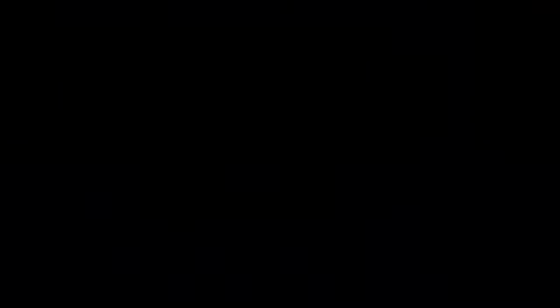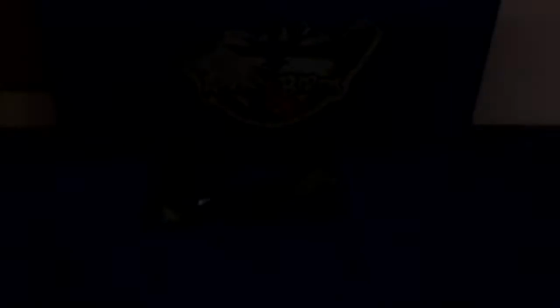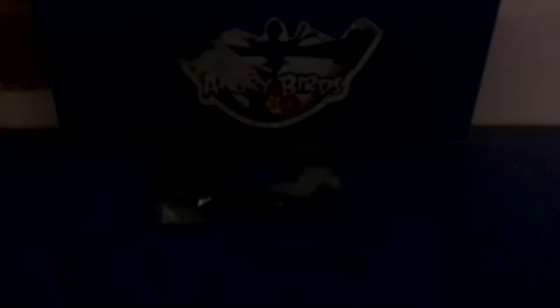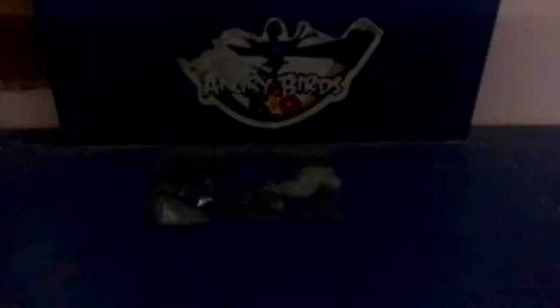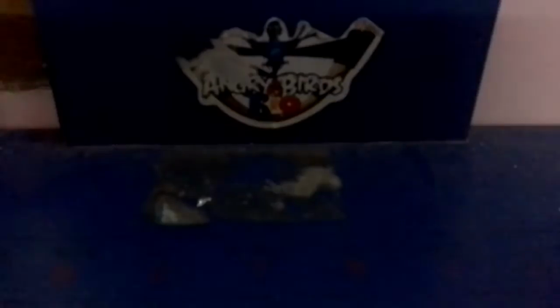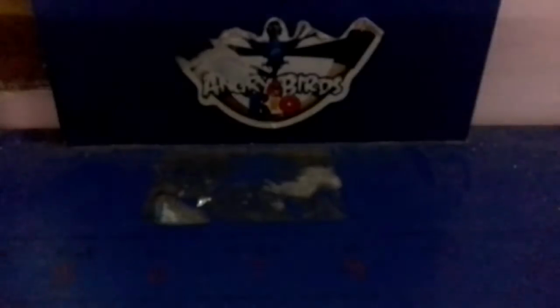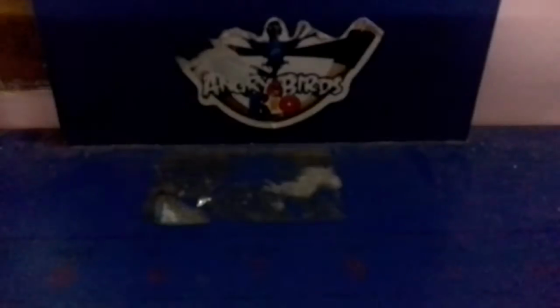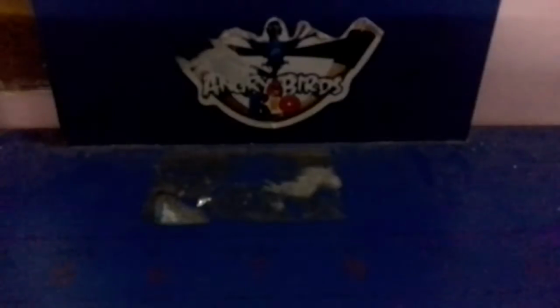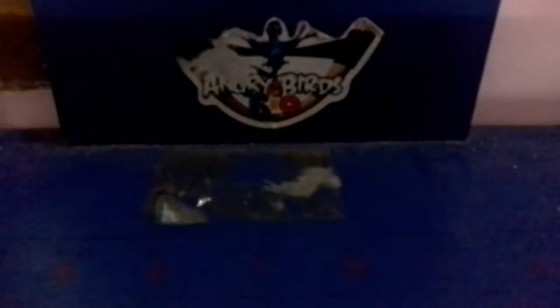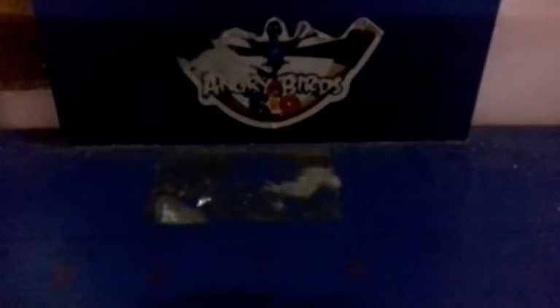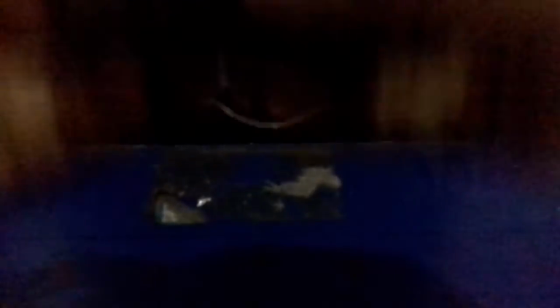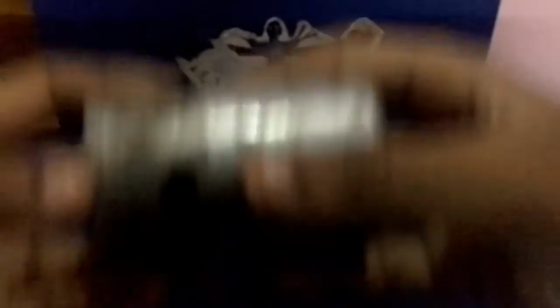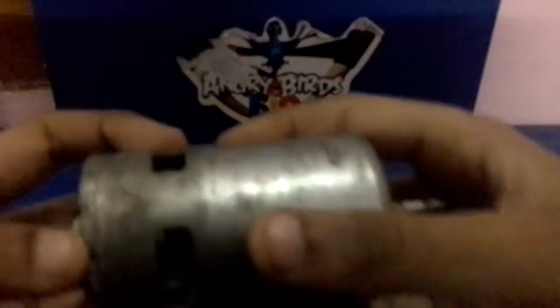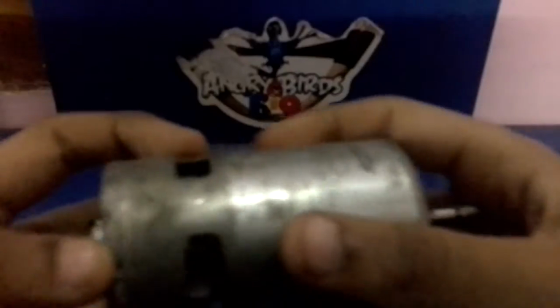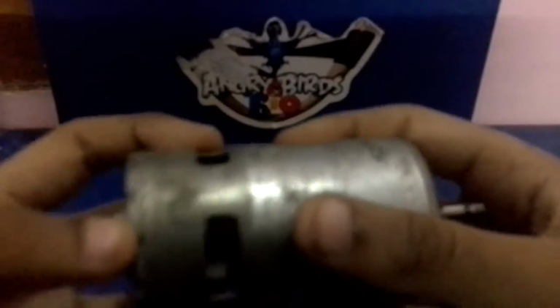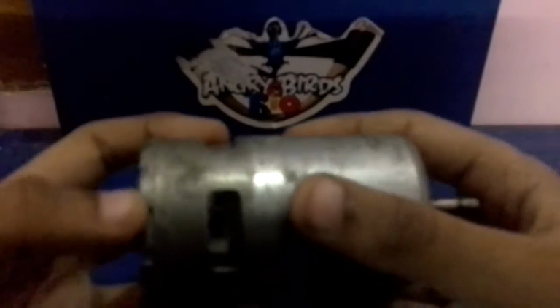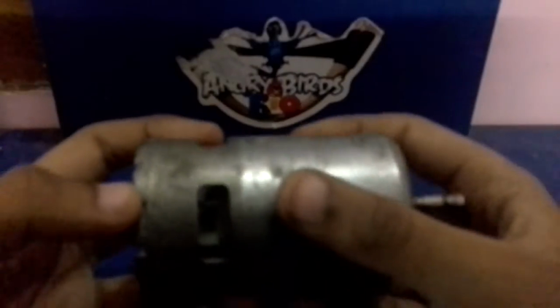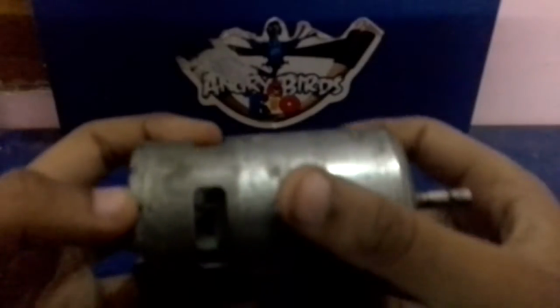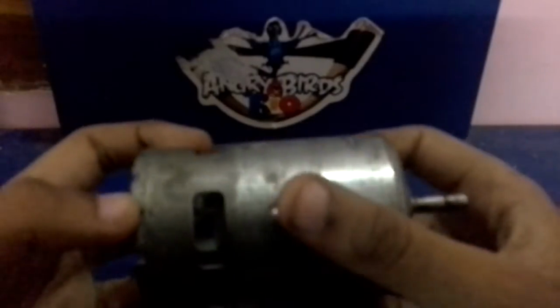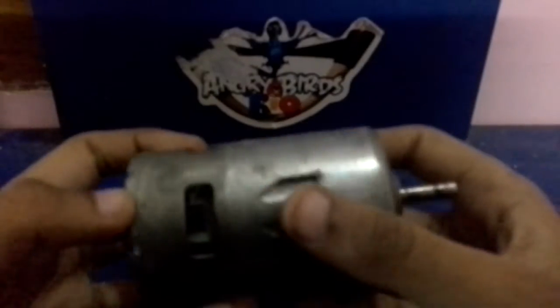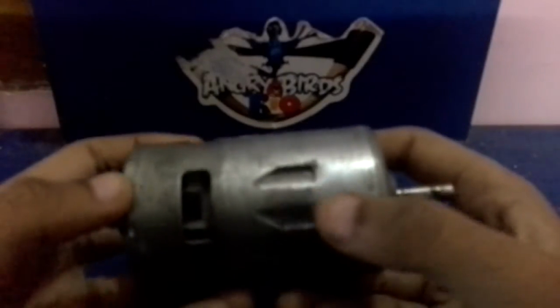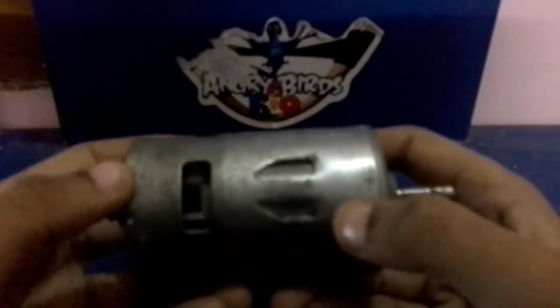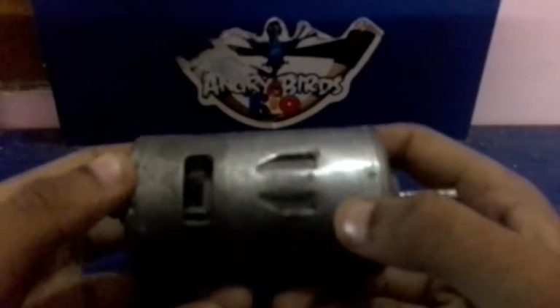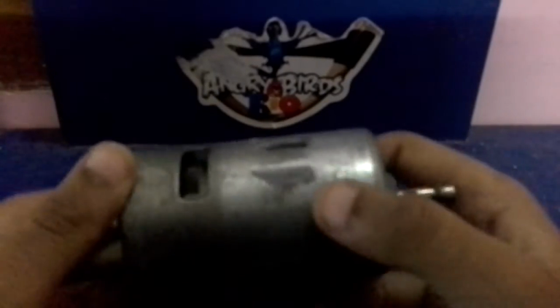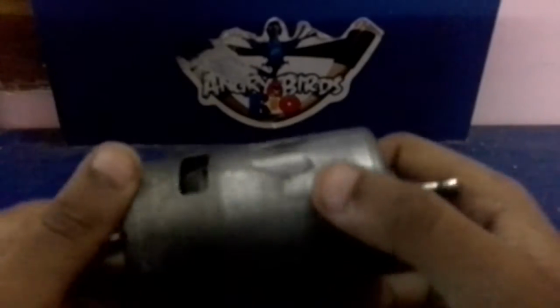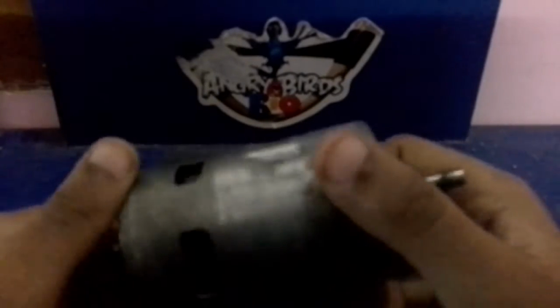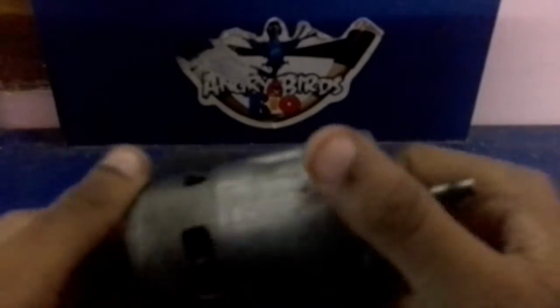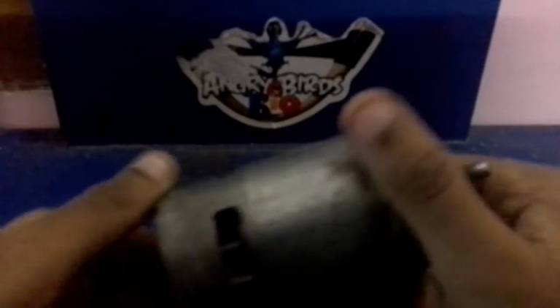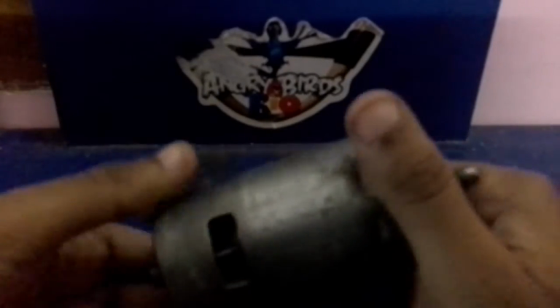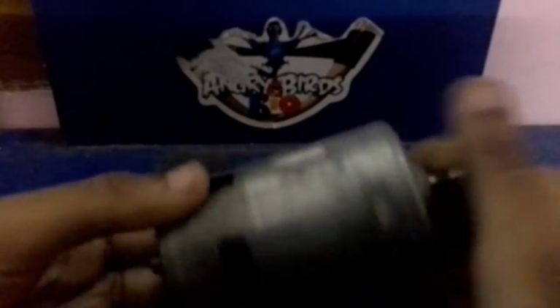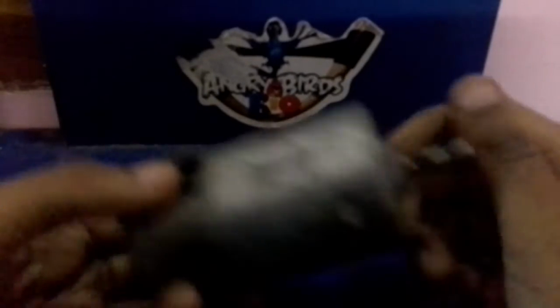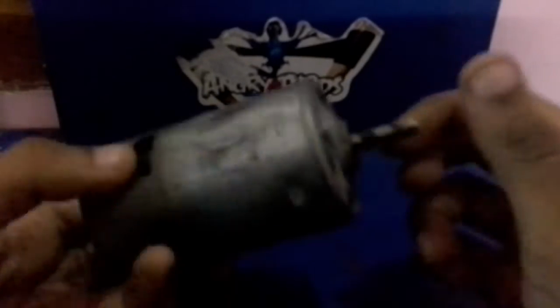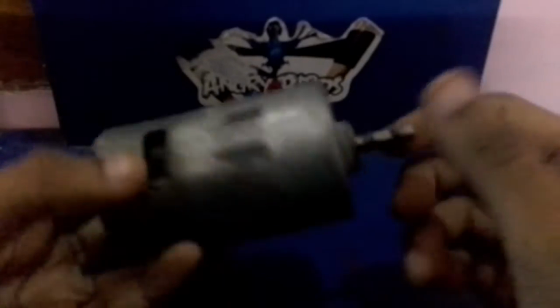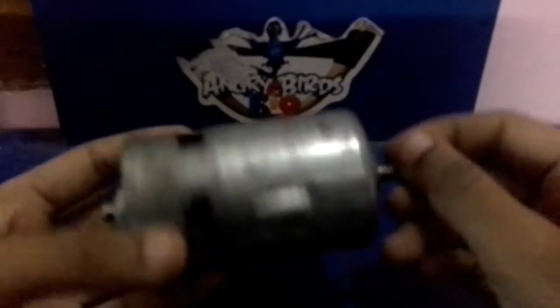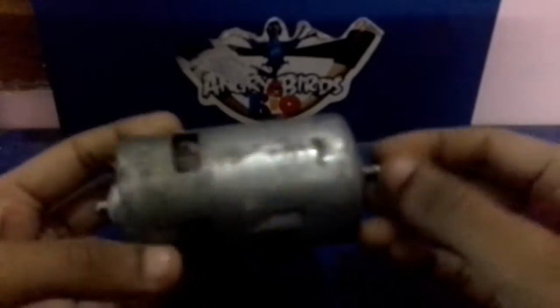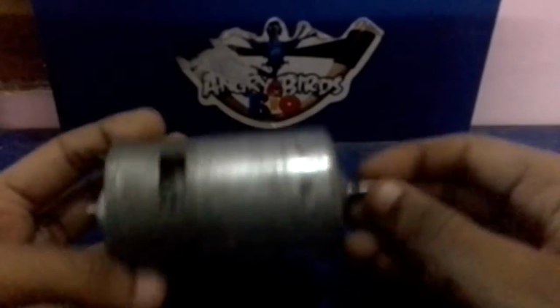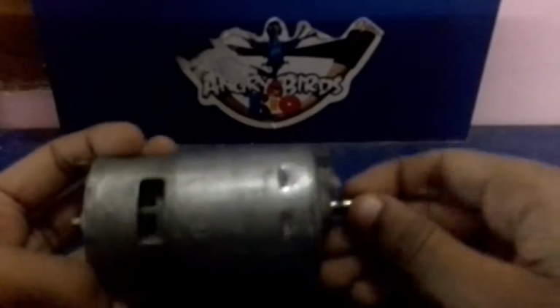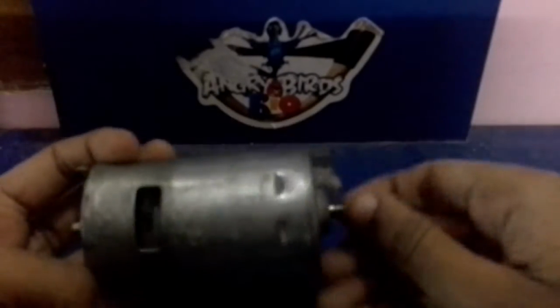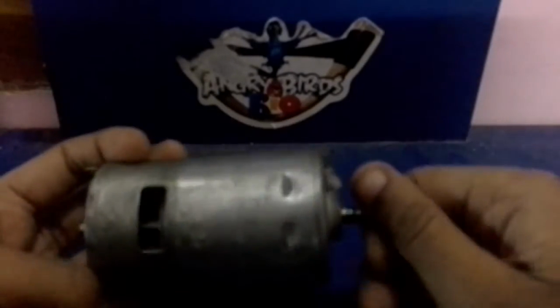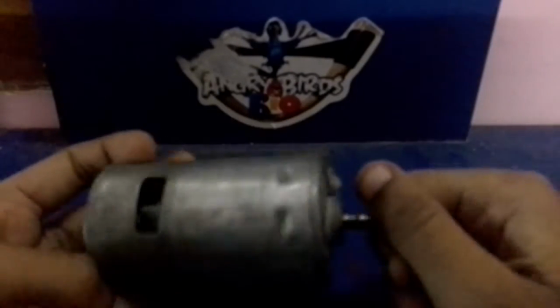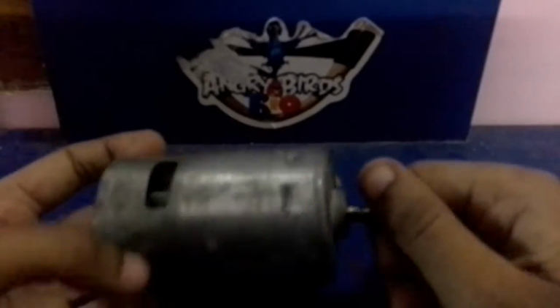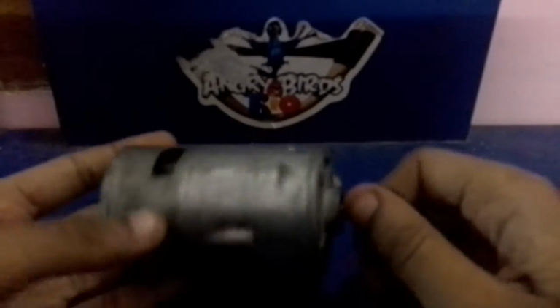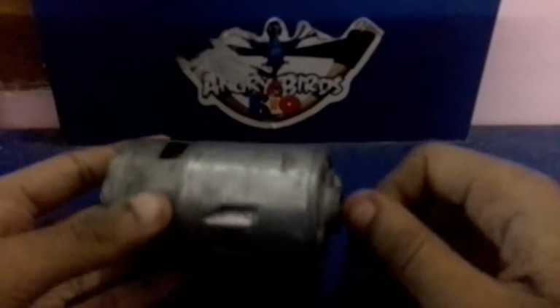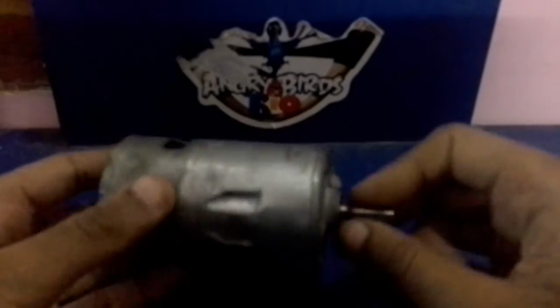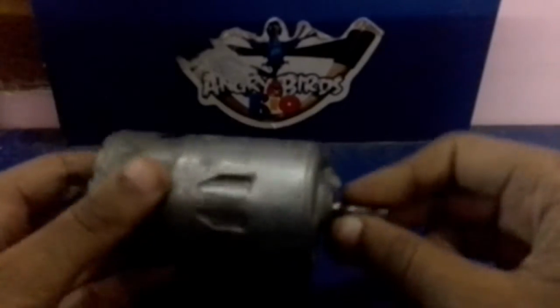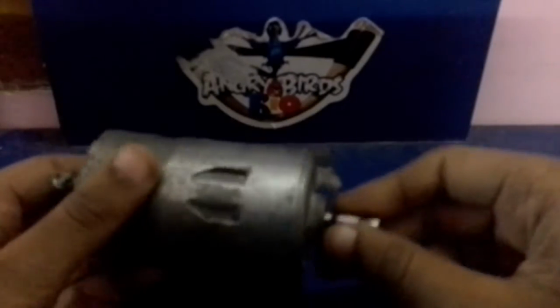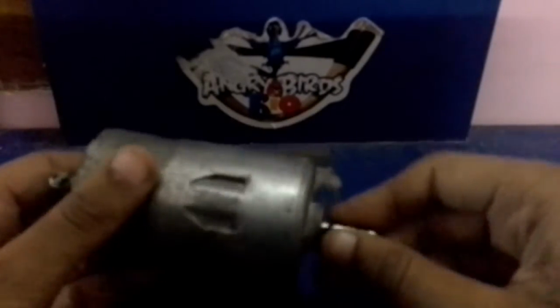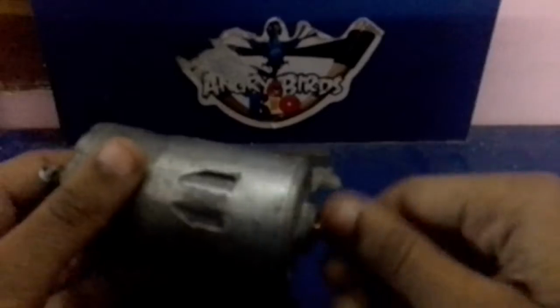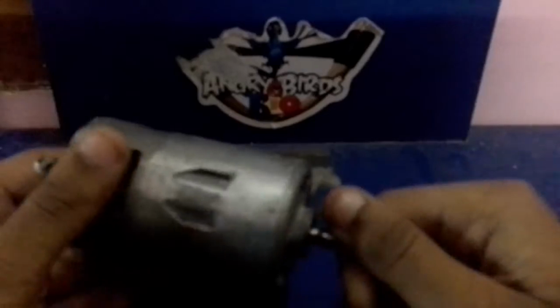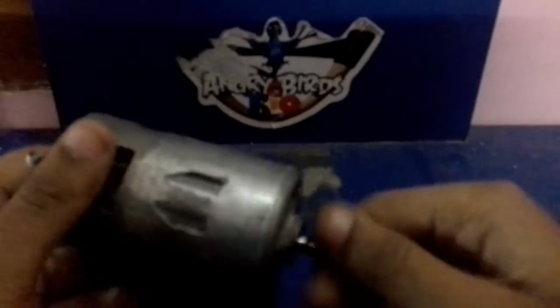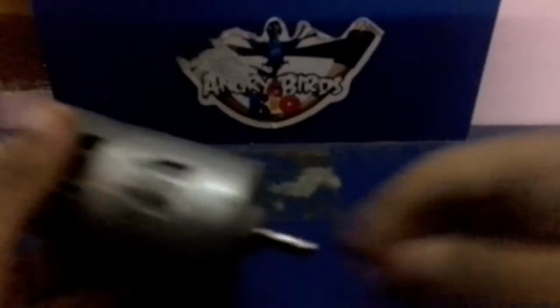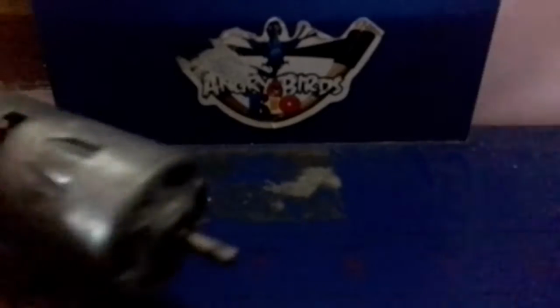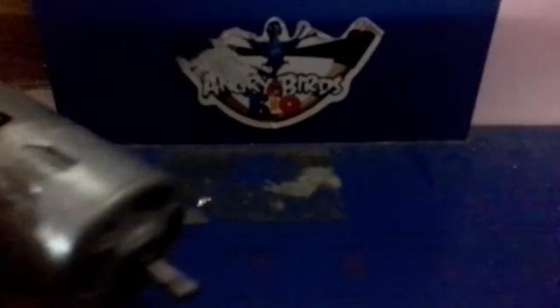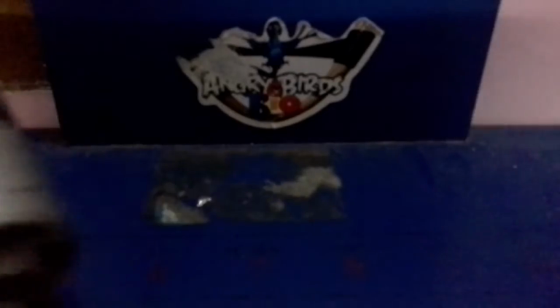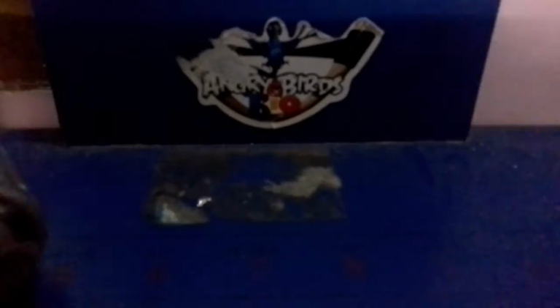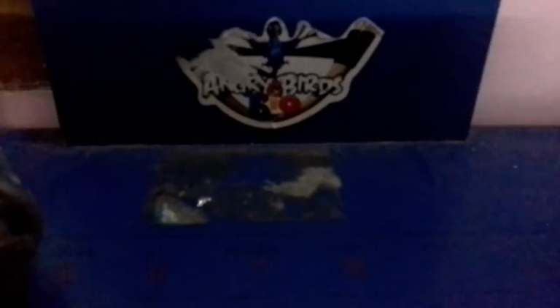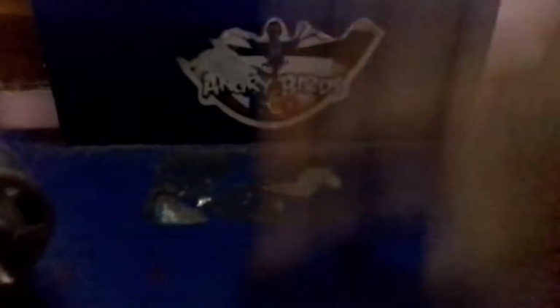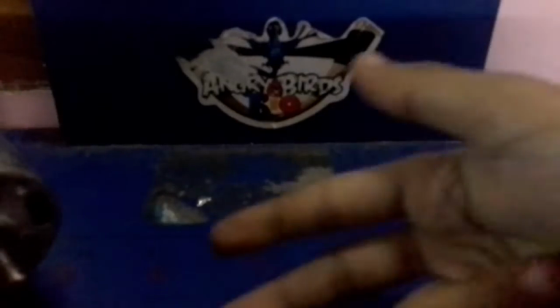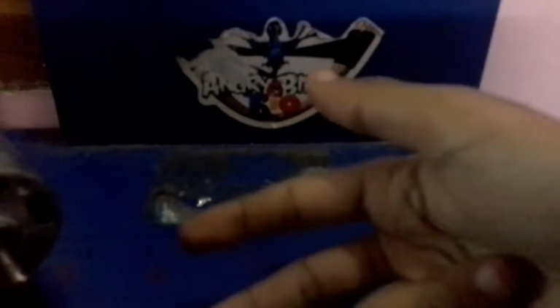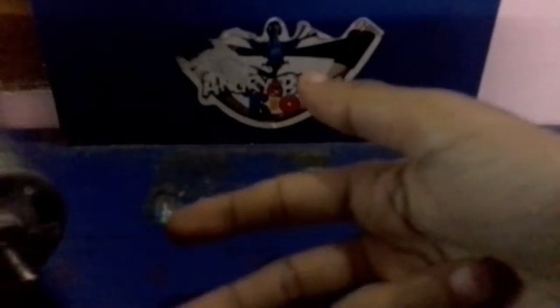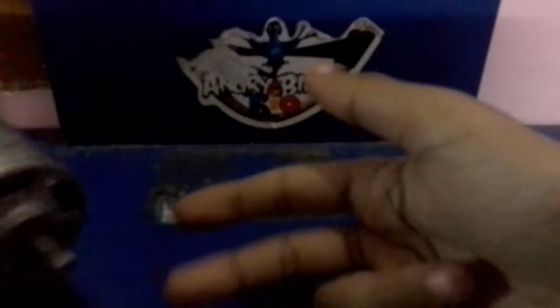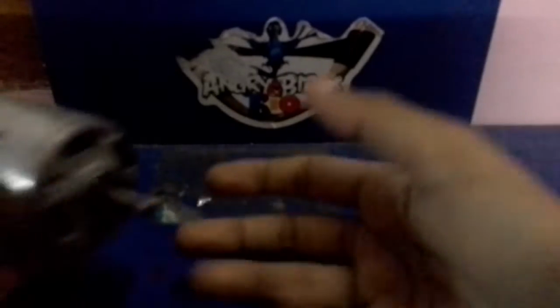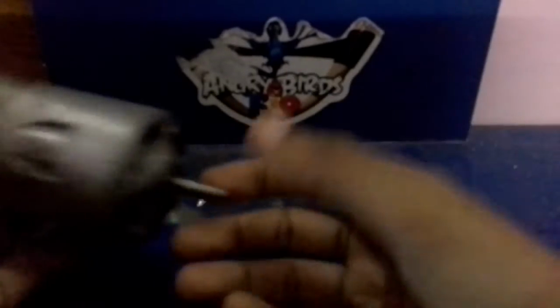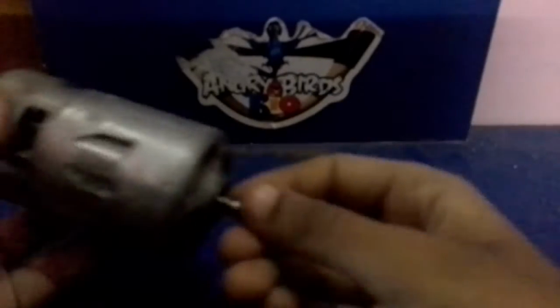In this video, I am going to show you how DC motors work. Let's get started.